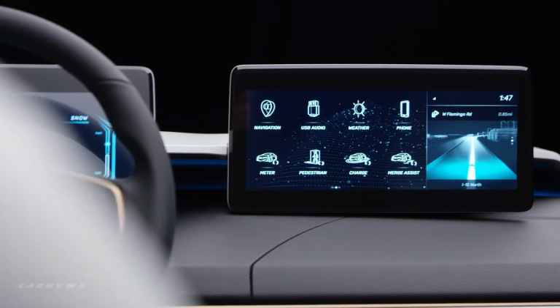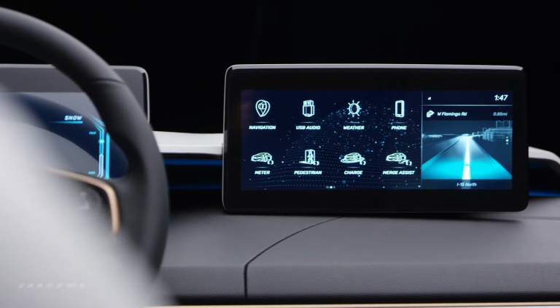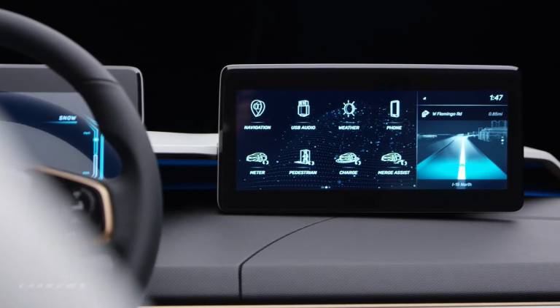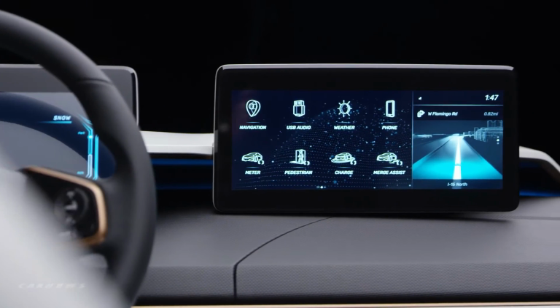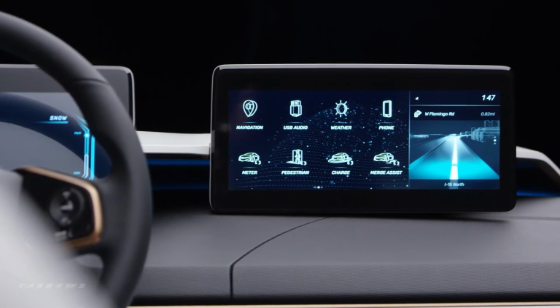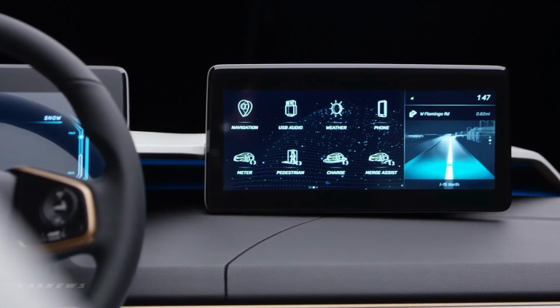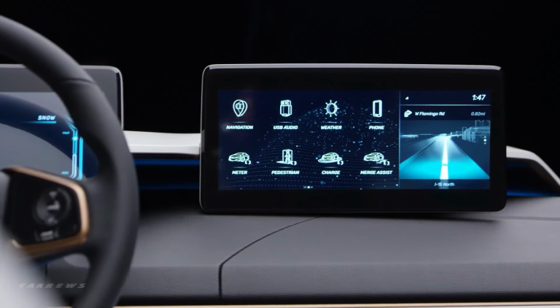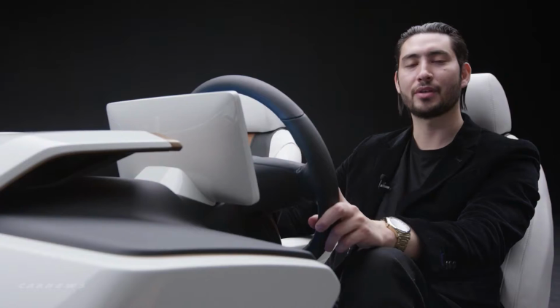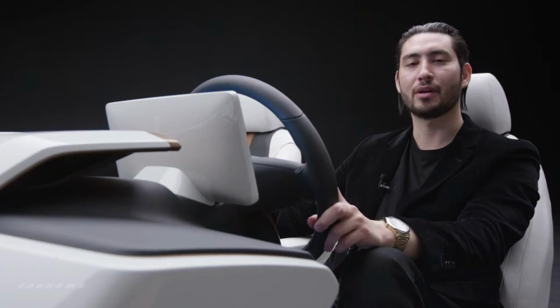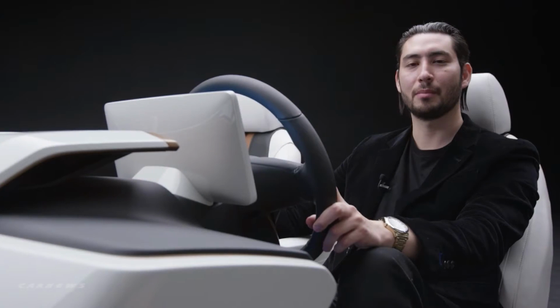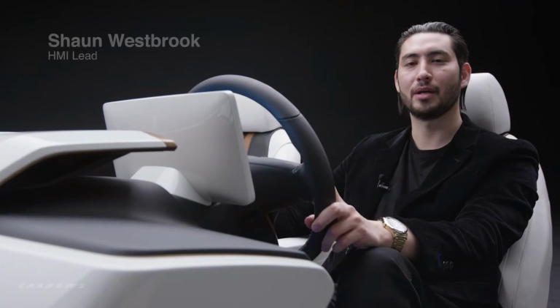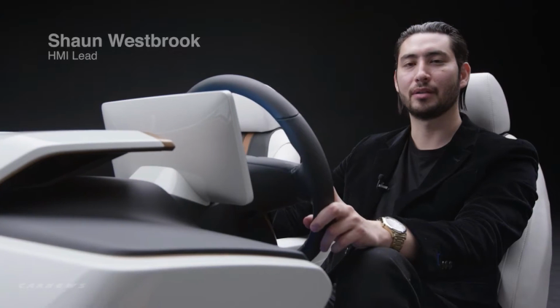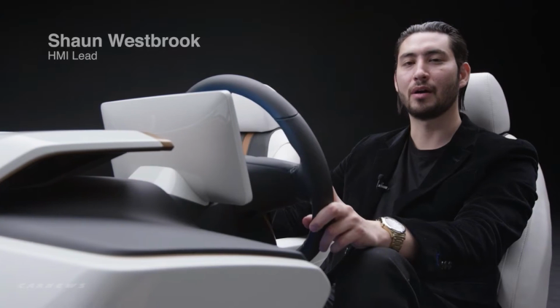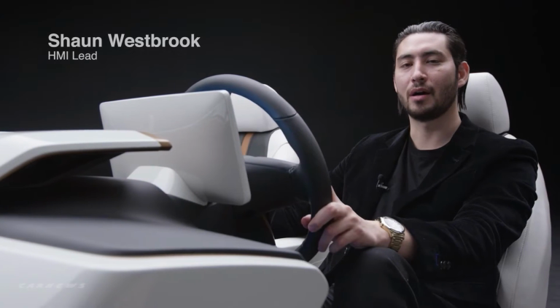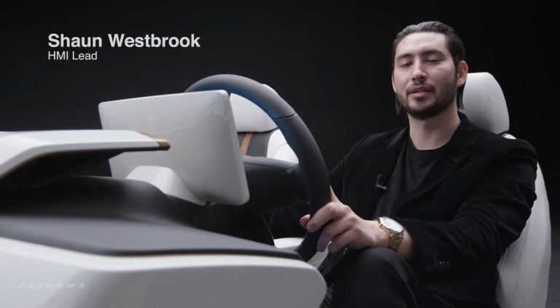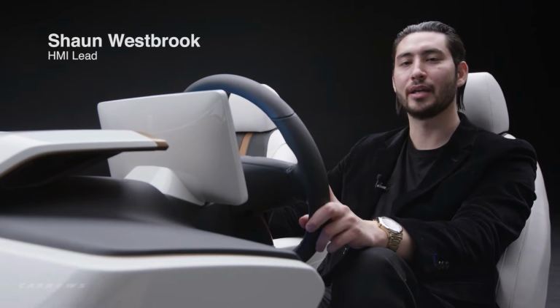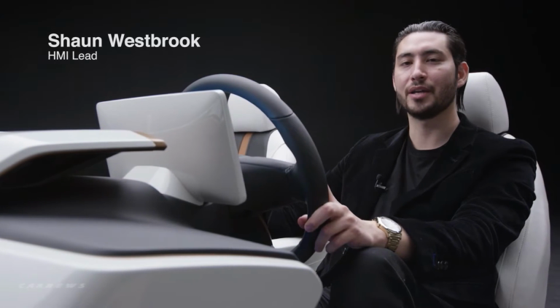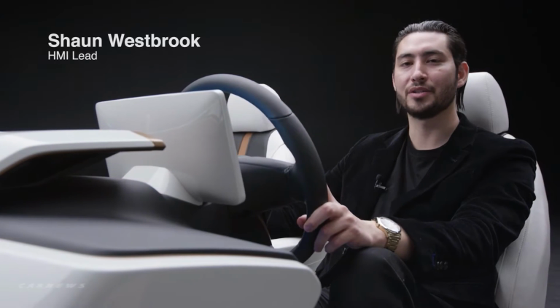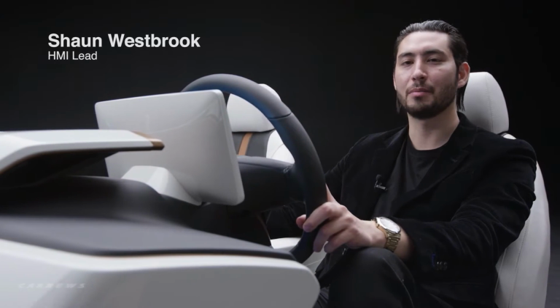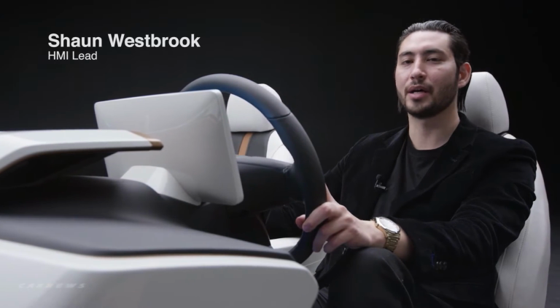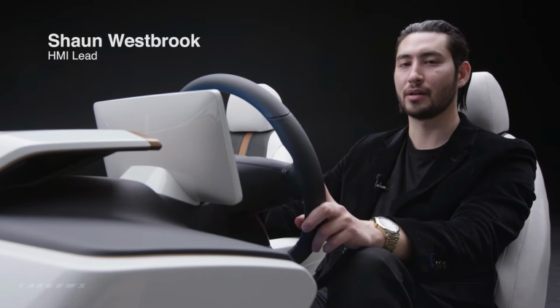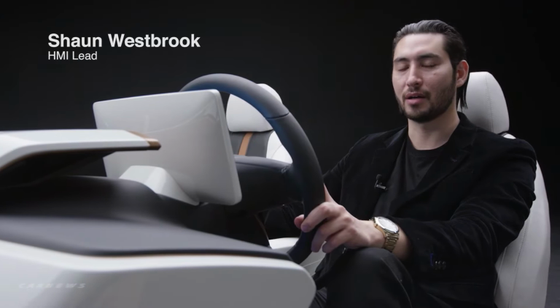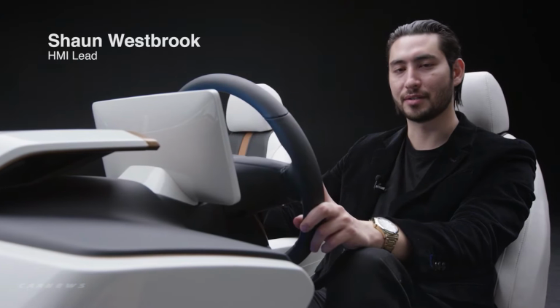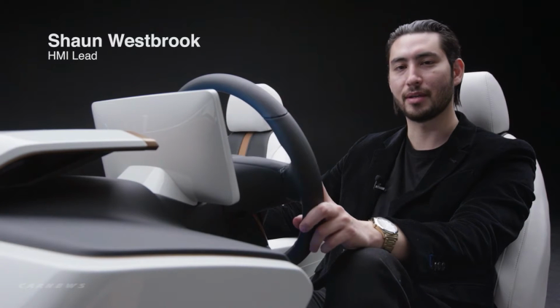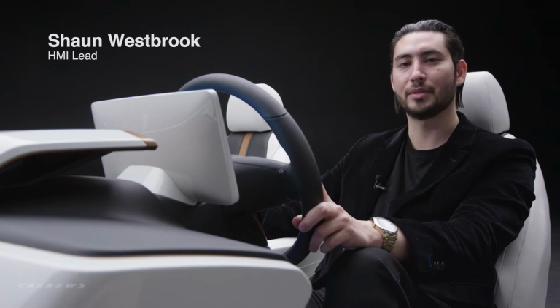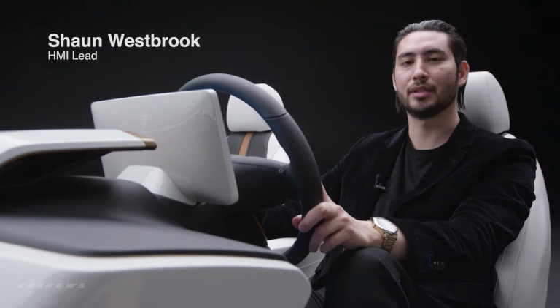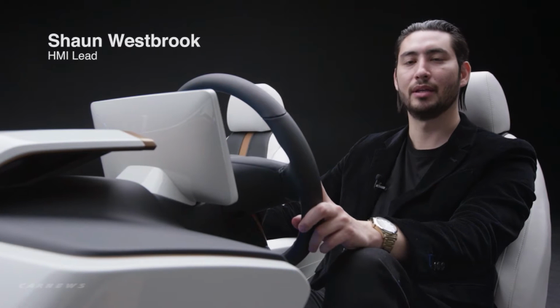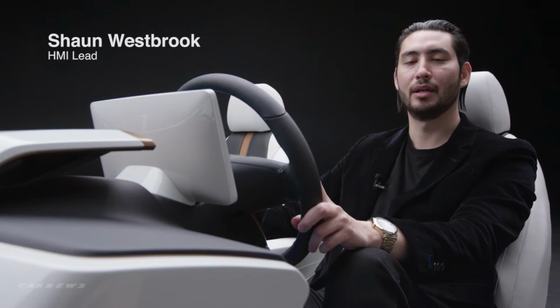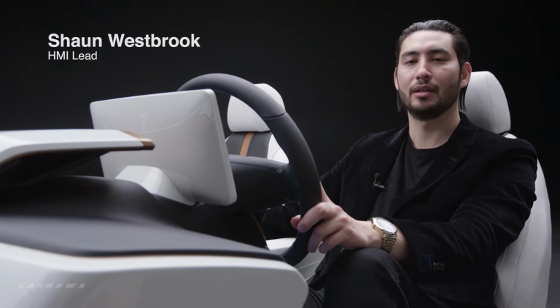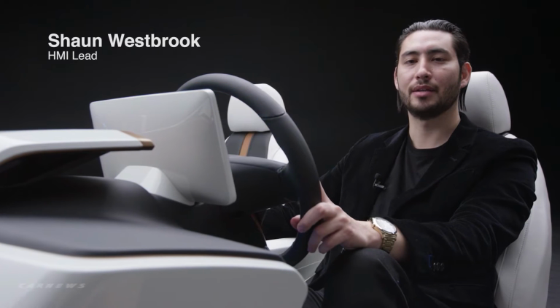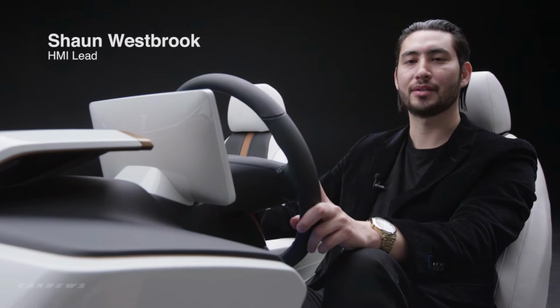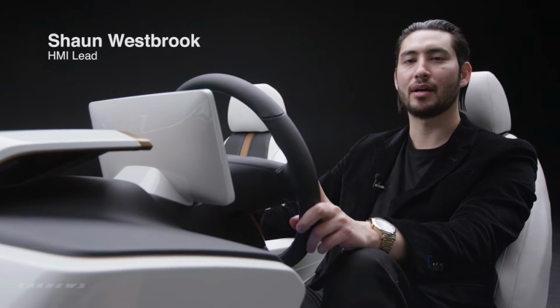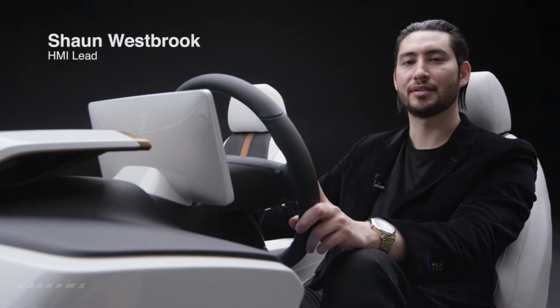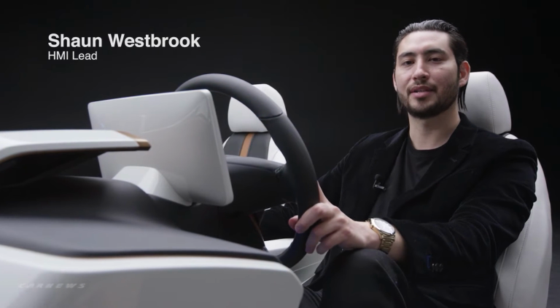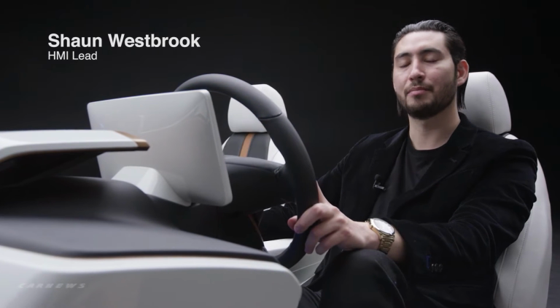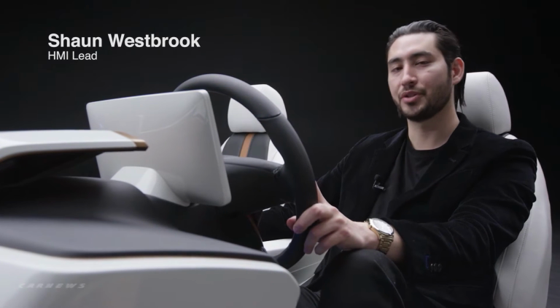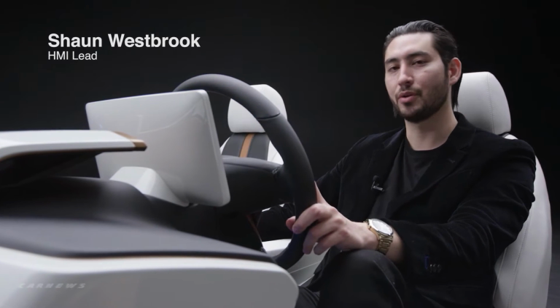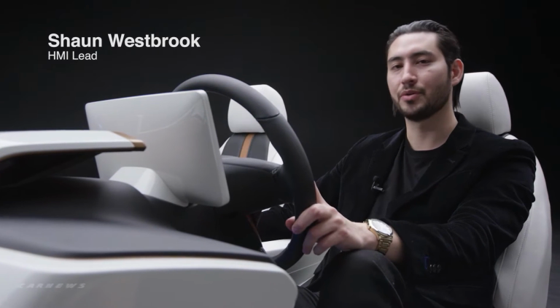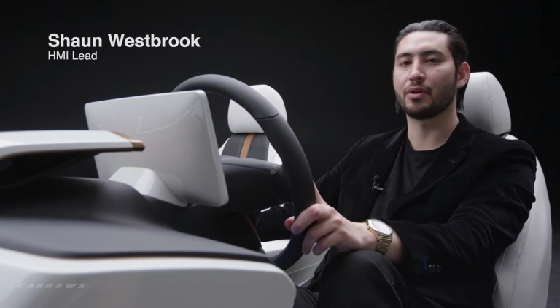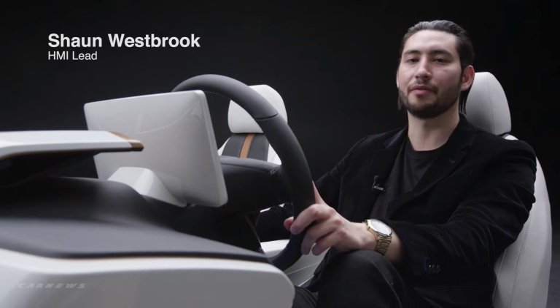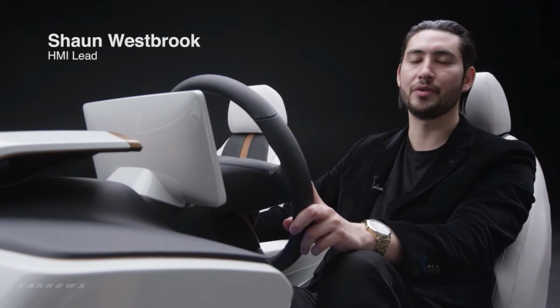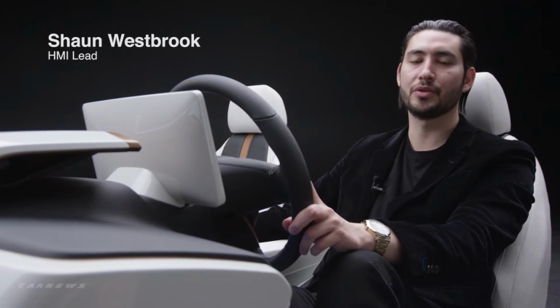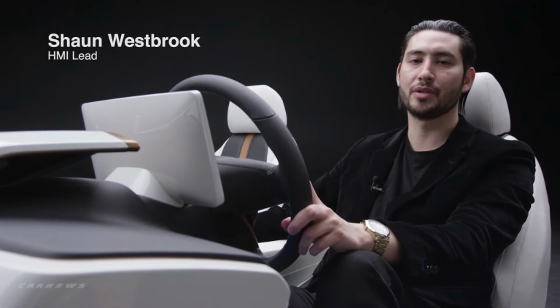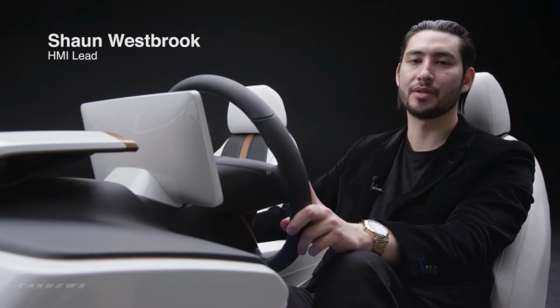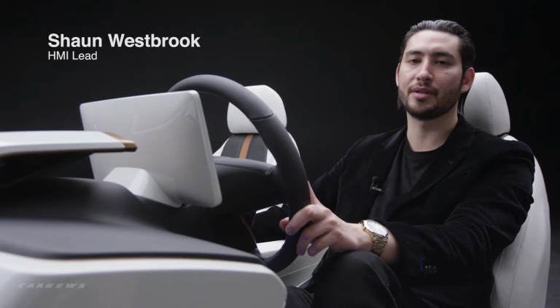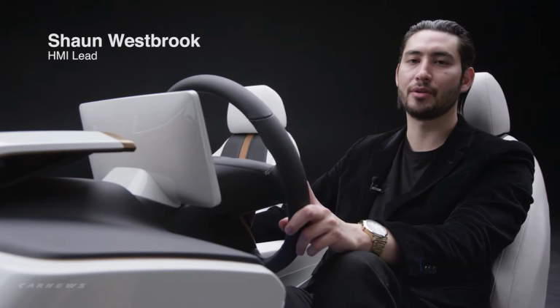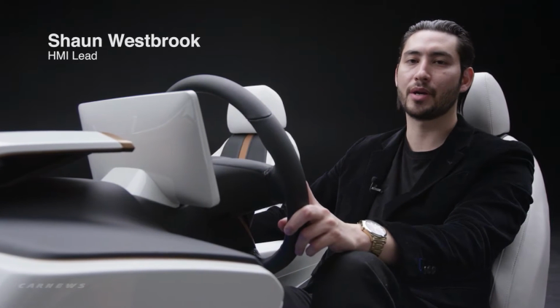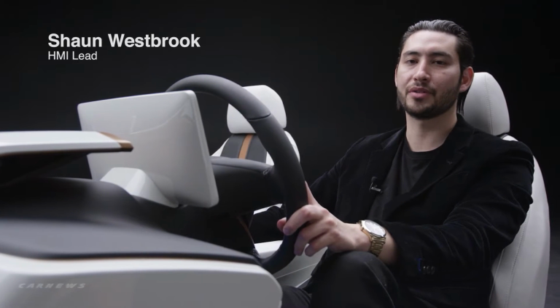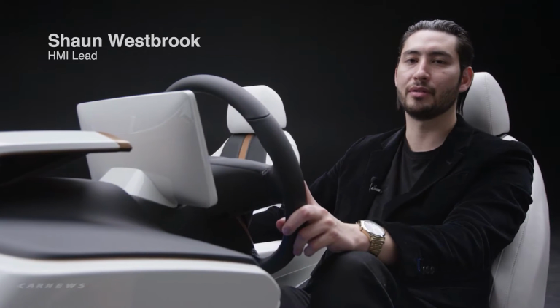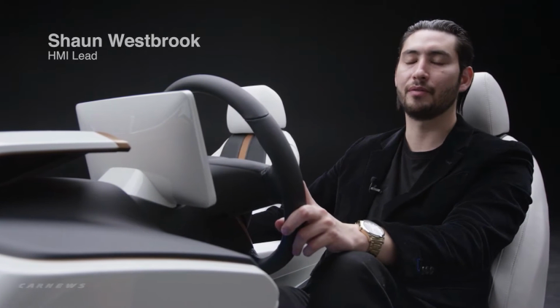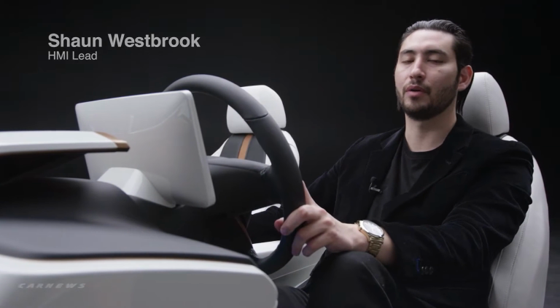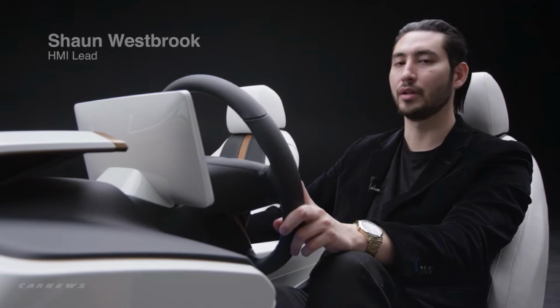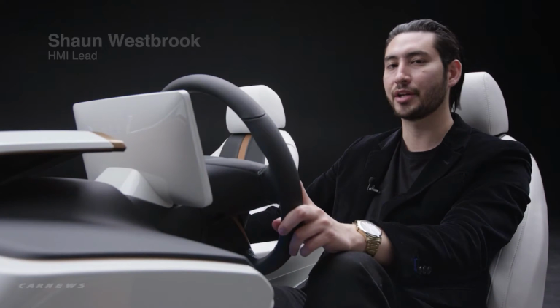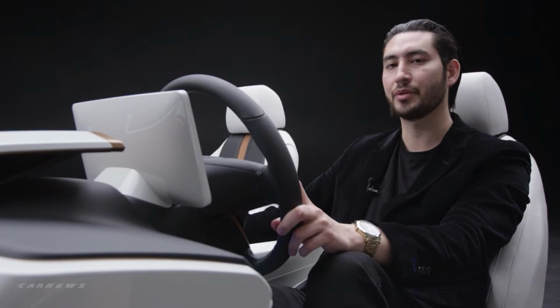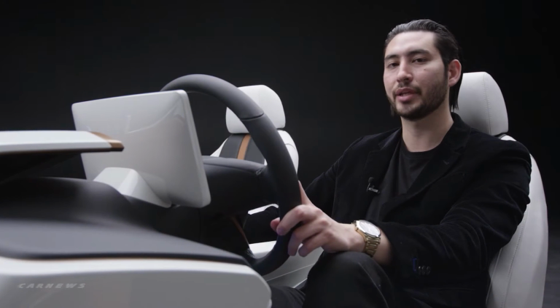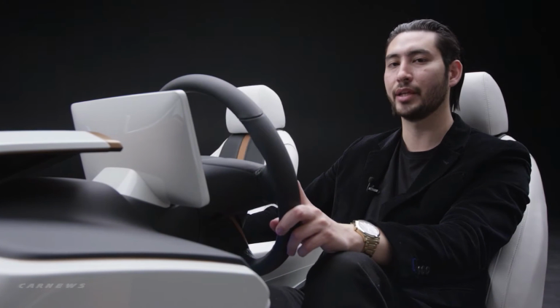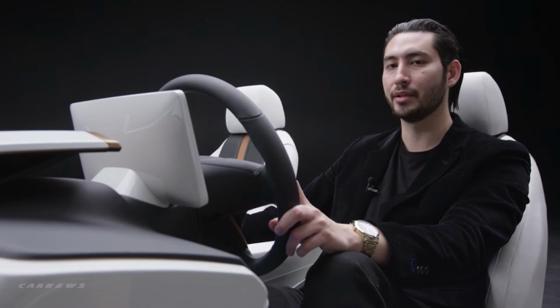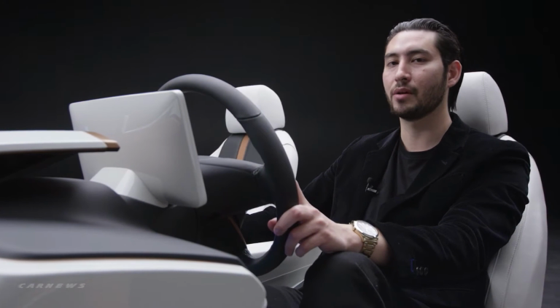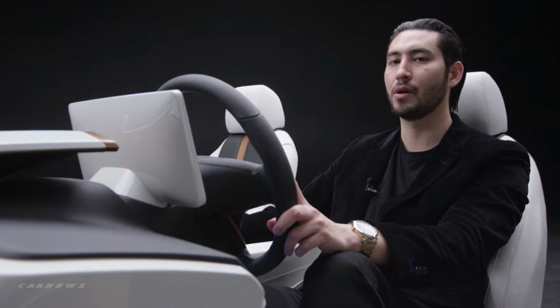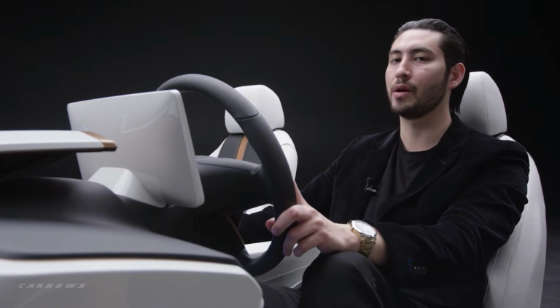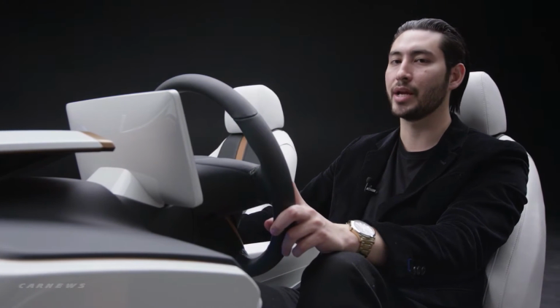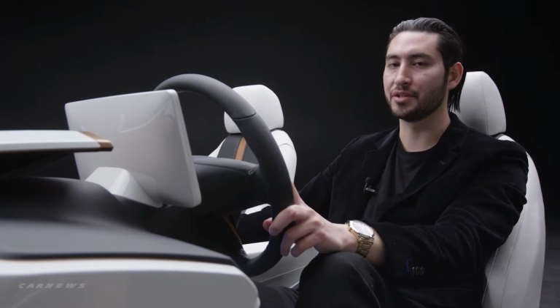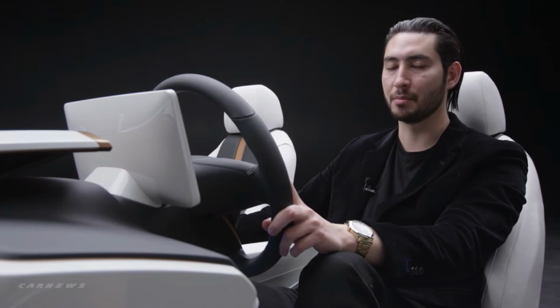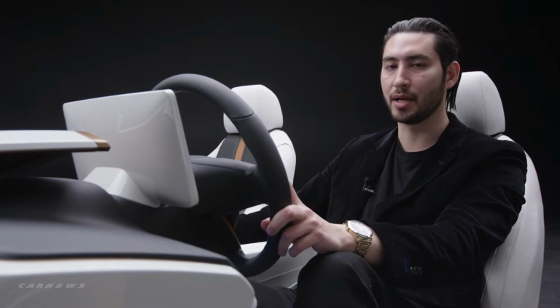I'm here to talk about the Honda HMI concept. This concept shows our future design direction for electric in-car HMI.